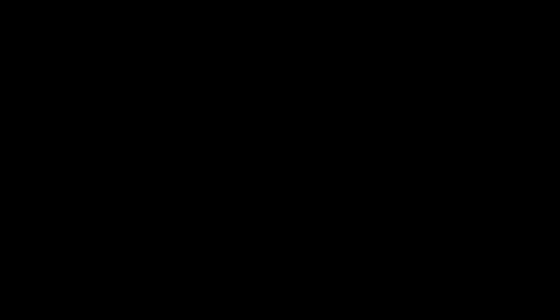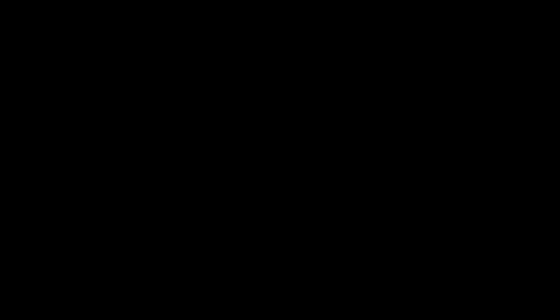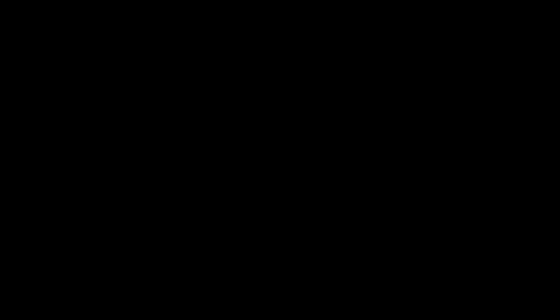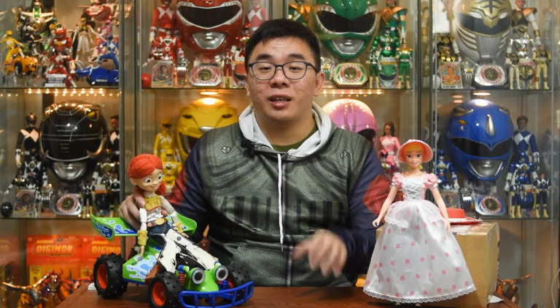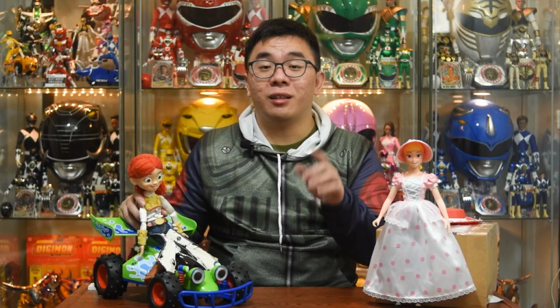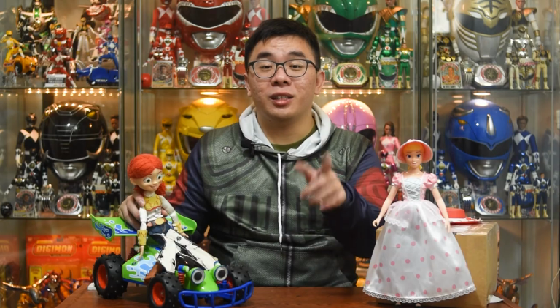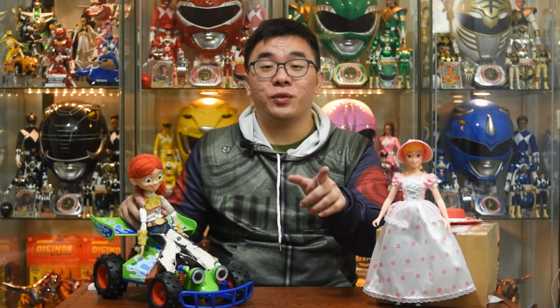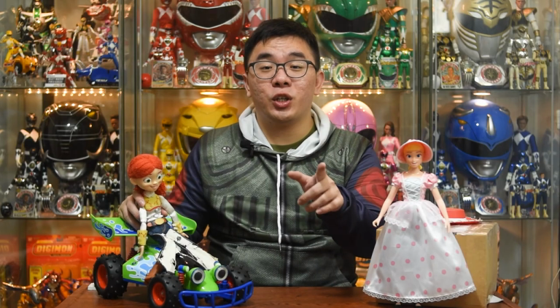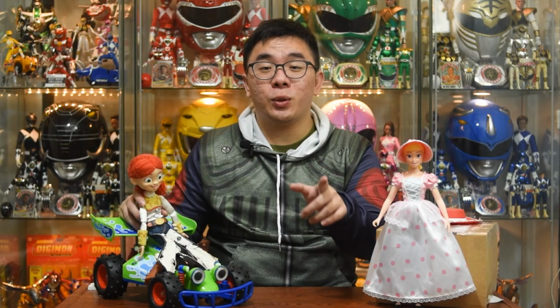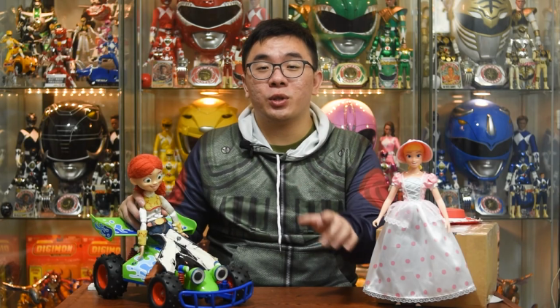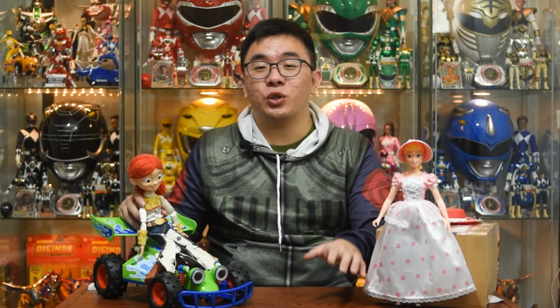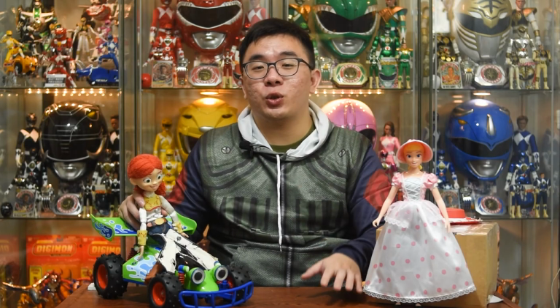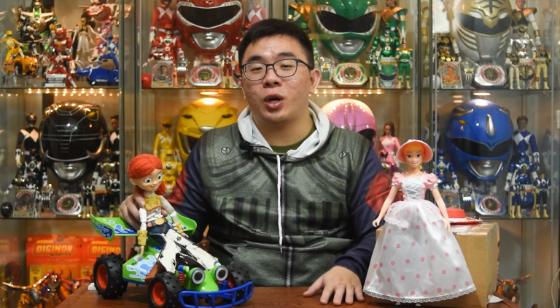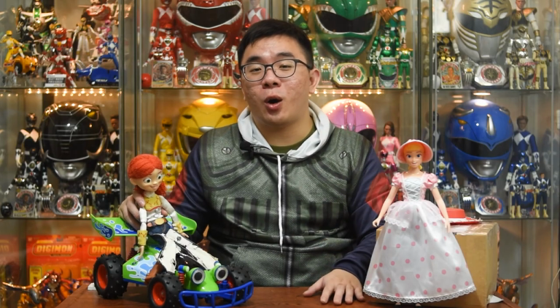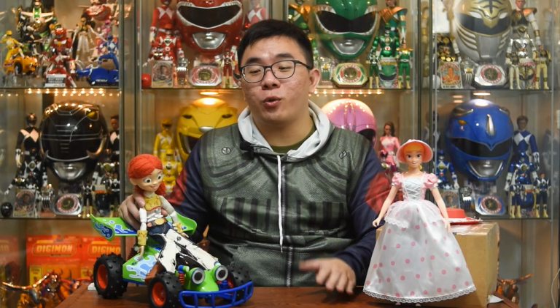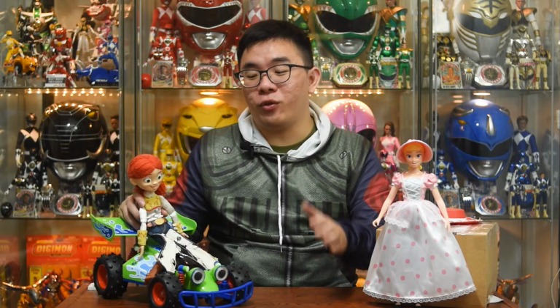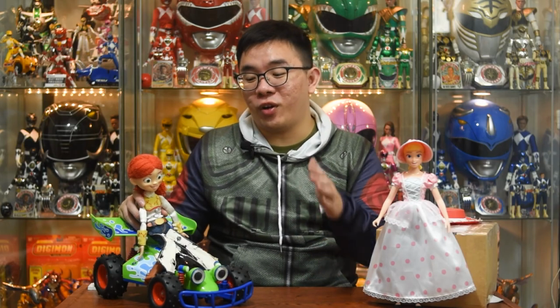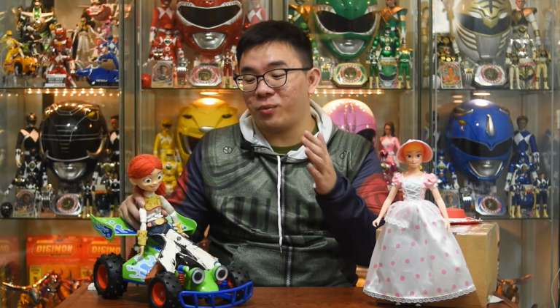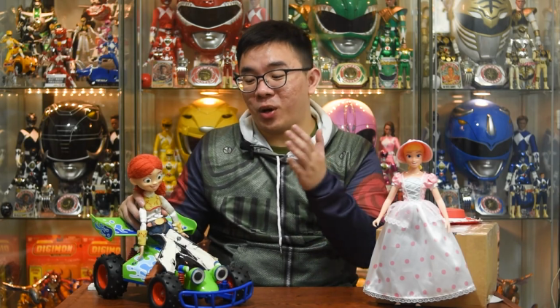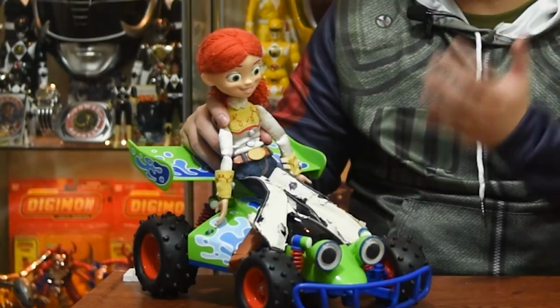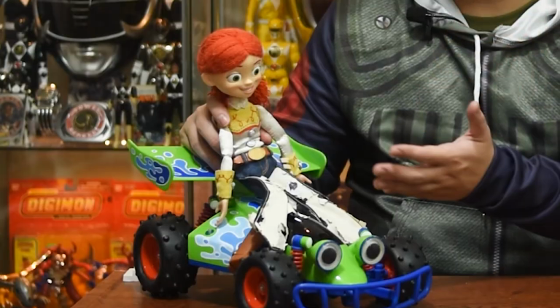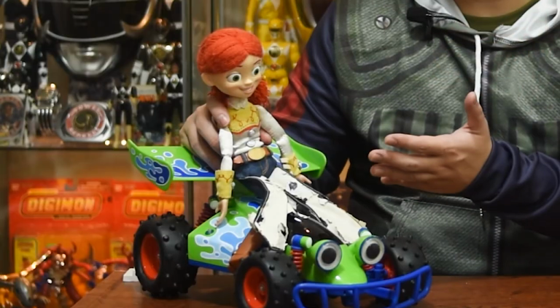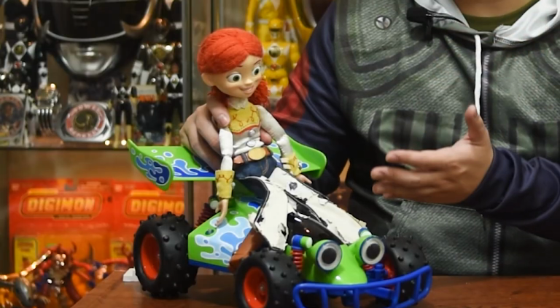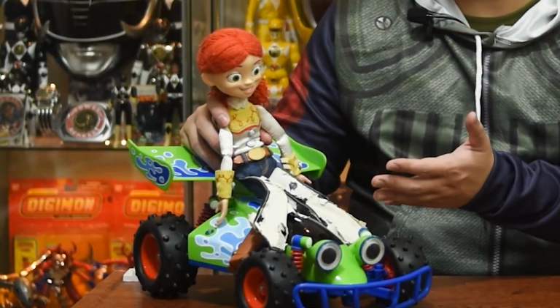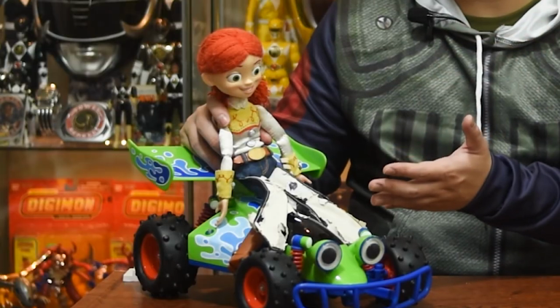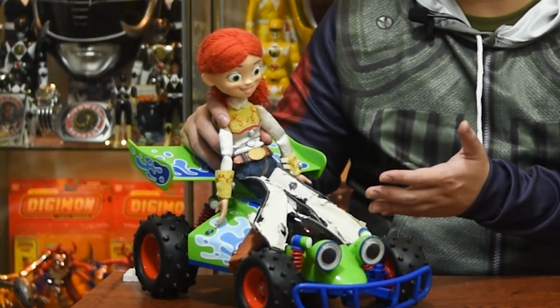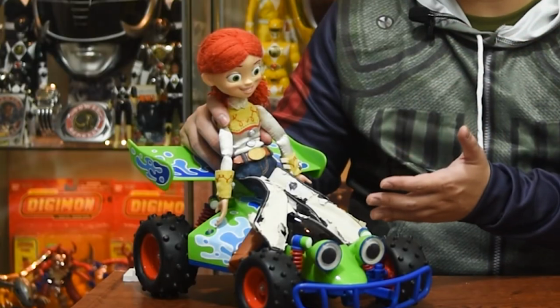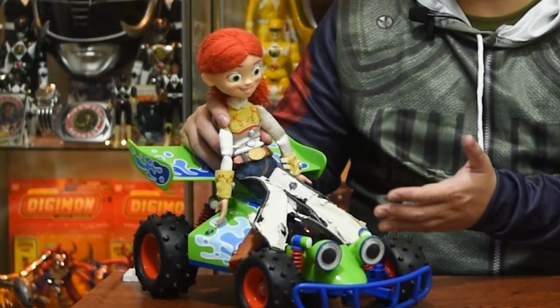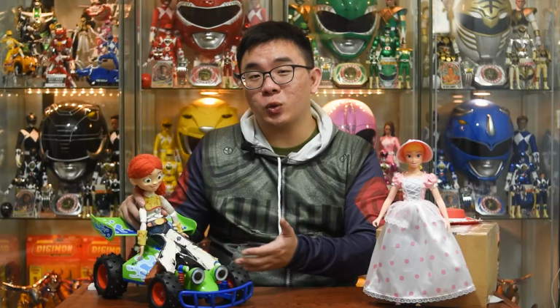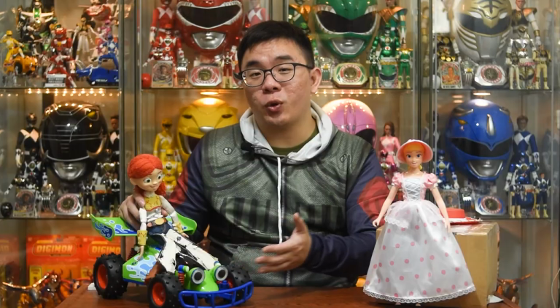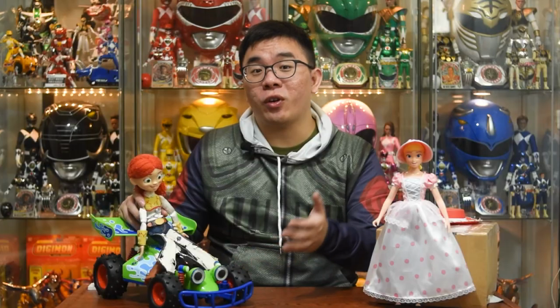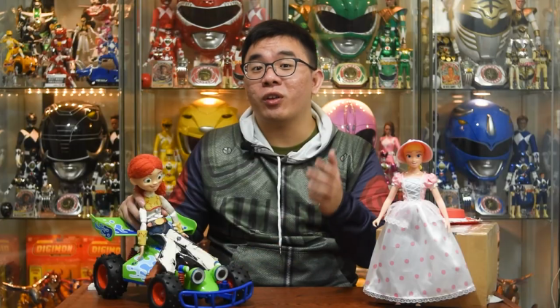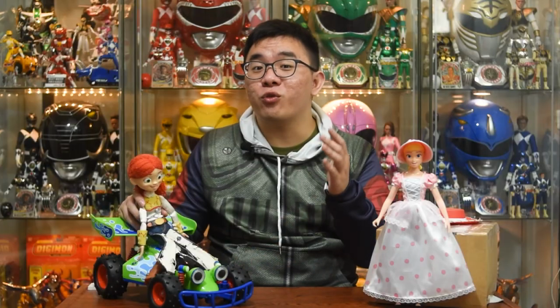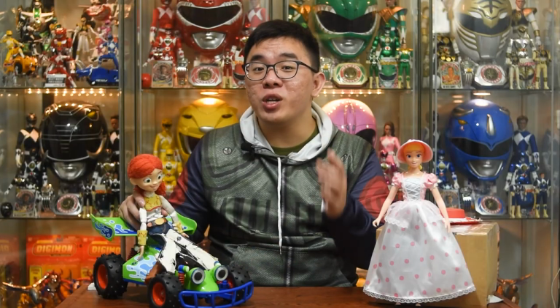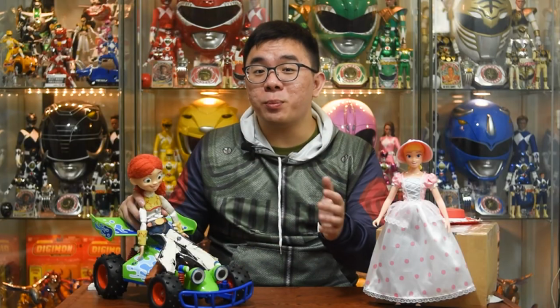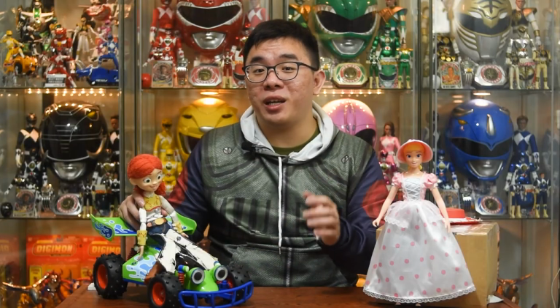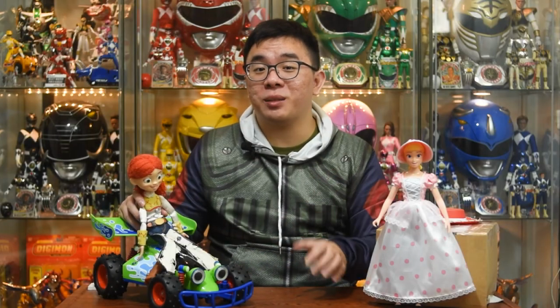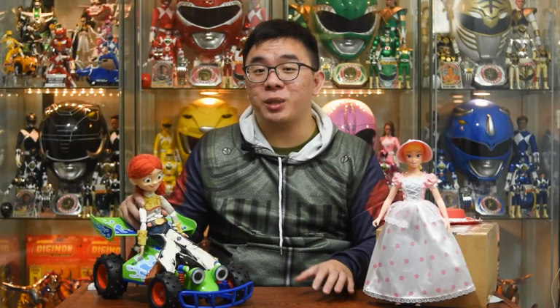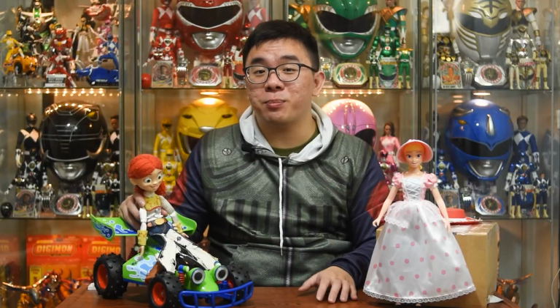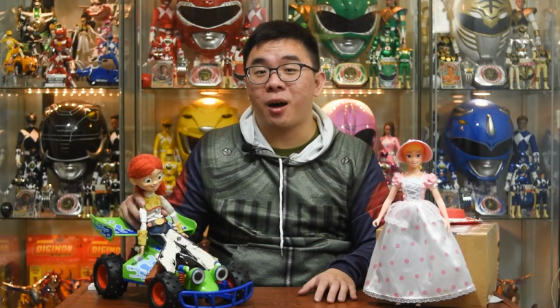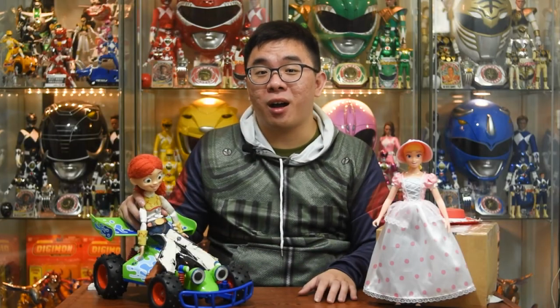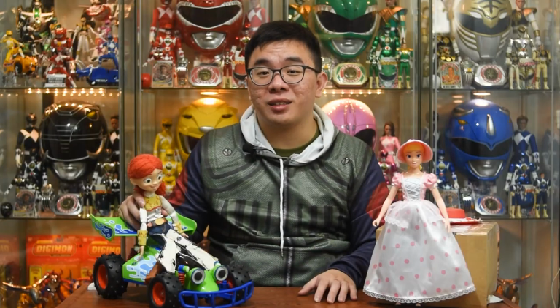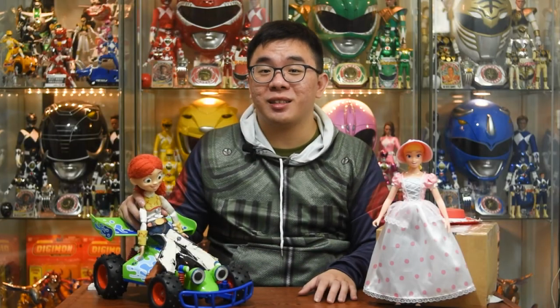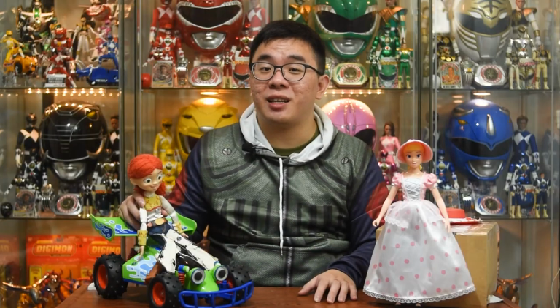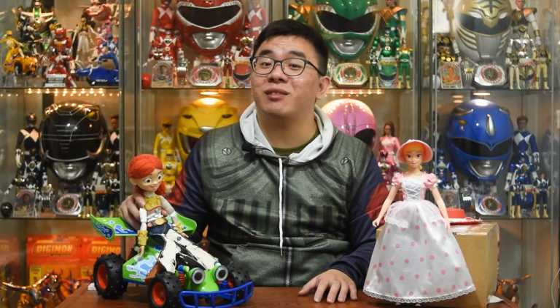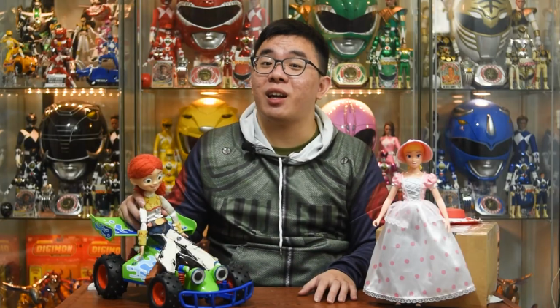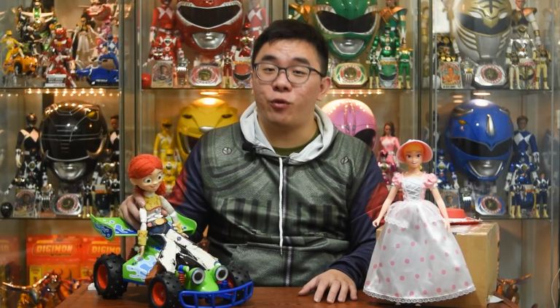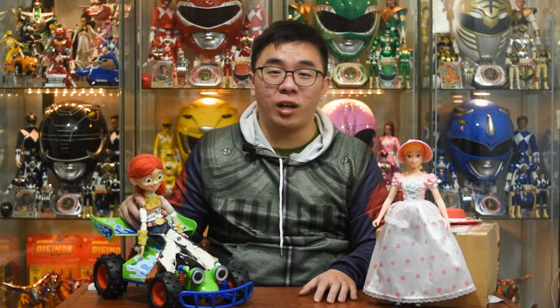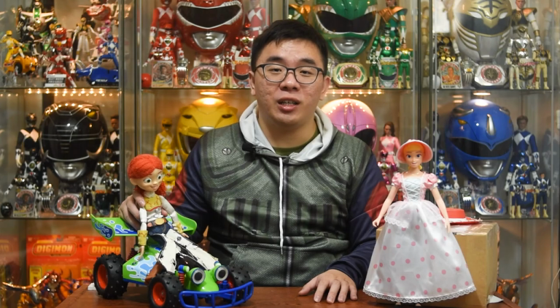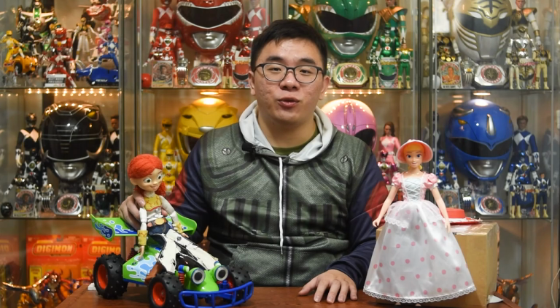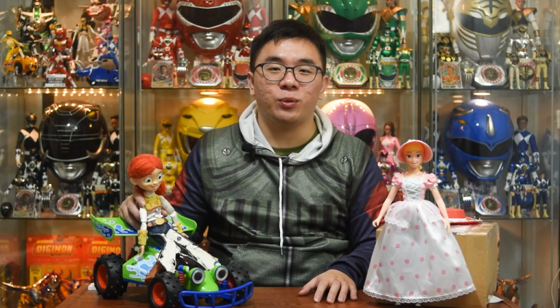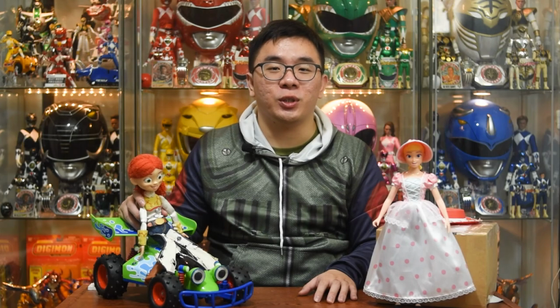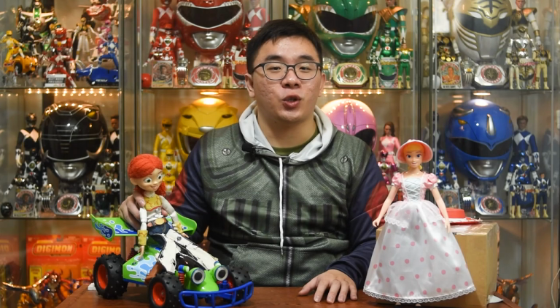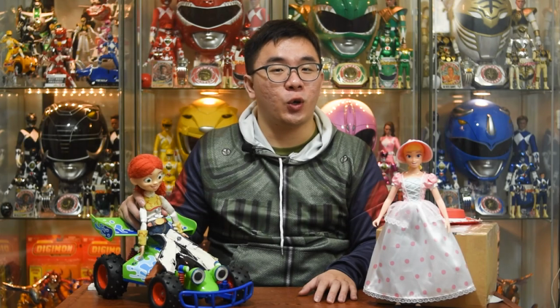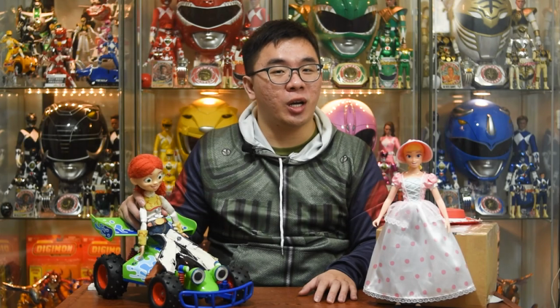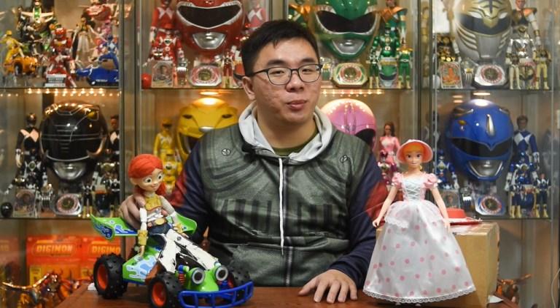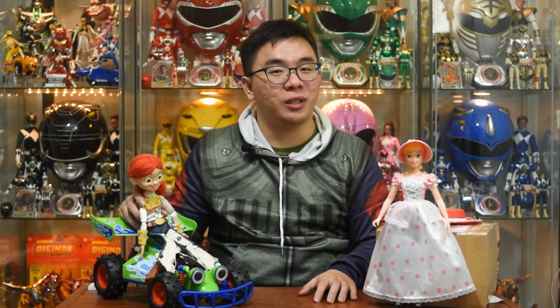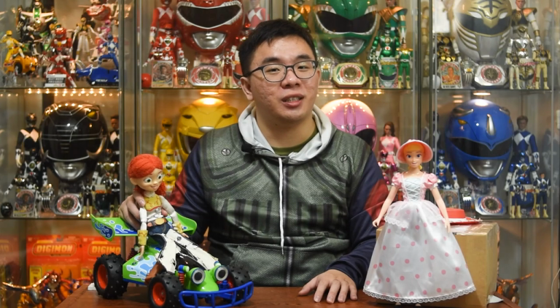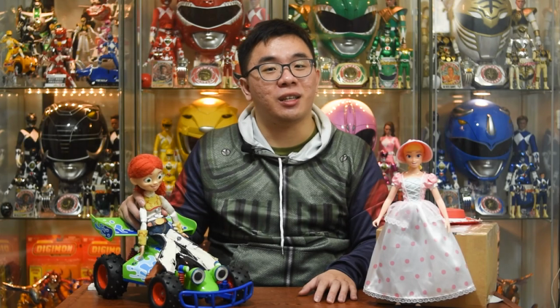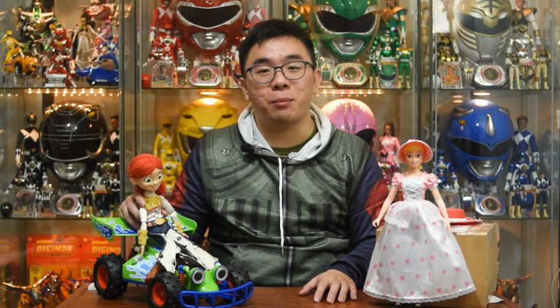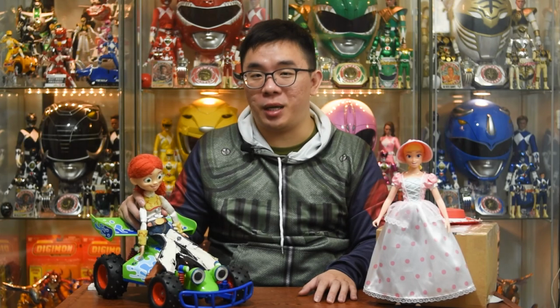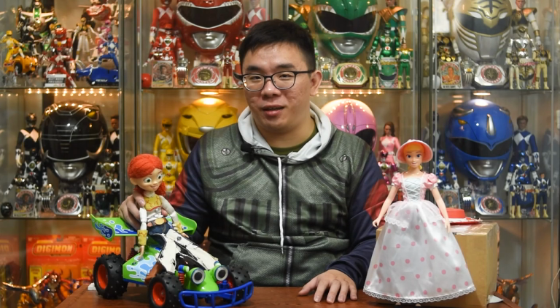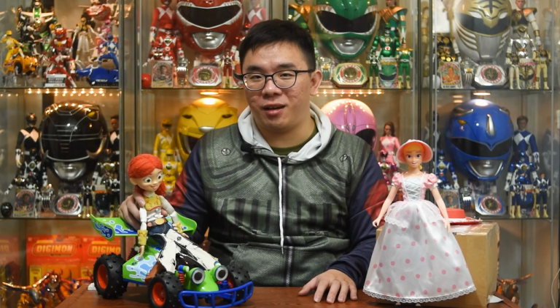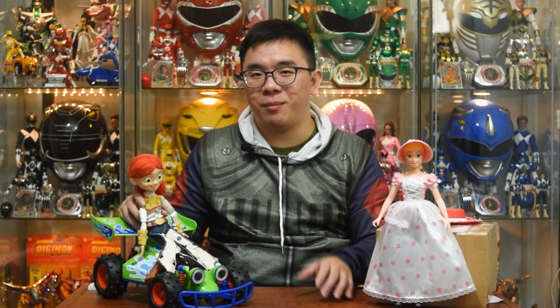In this video, I'm going to show you how I revive my old Toy Story toys with replacement parts sent directly from the toy company that made them.